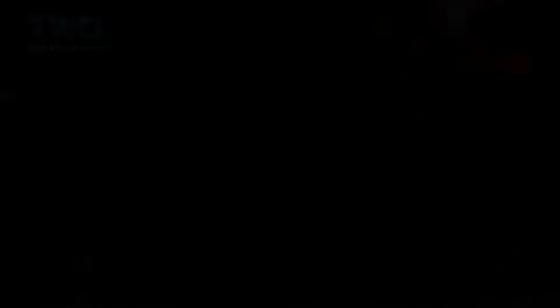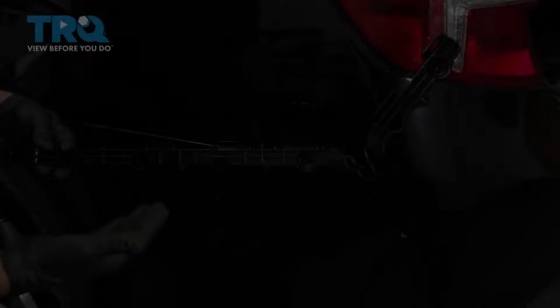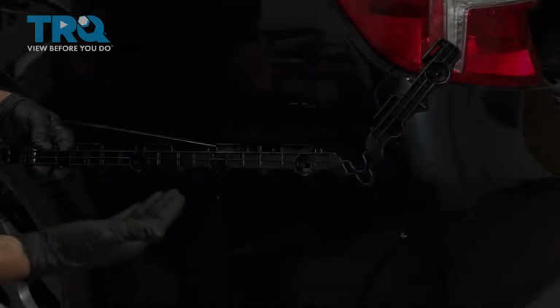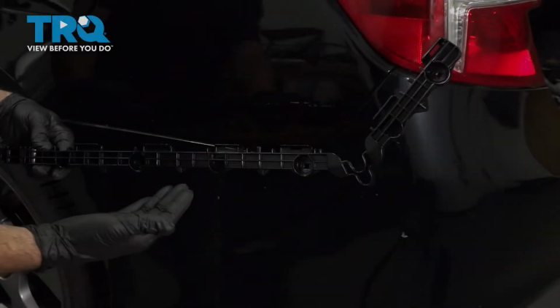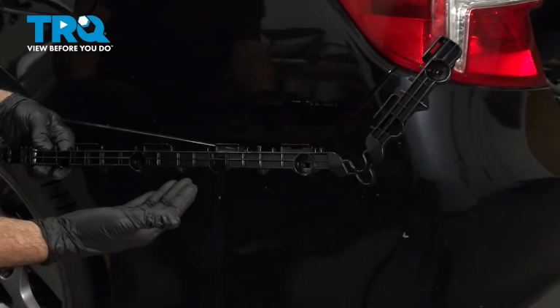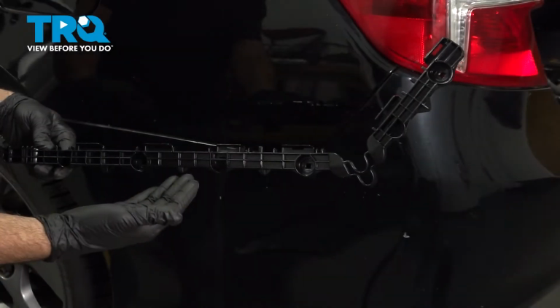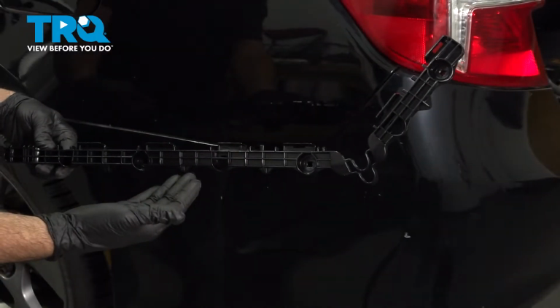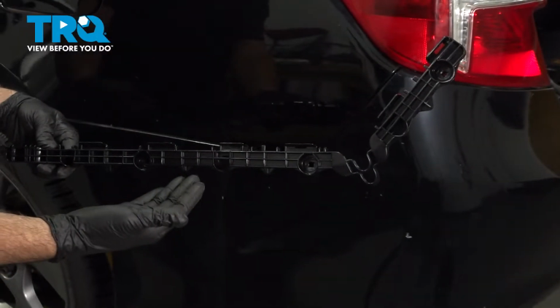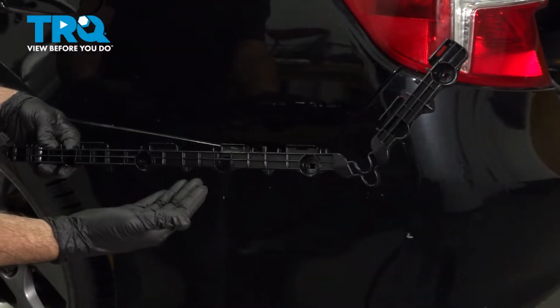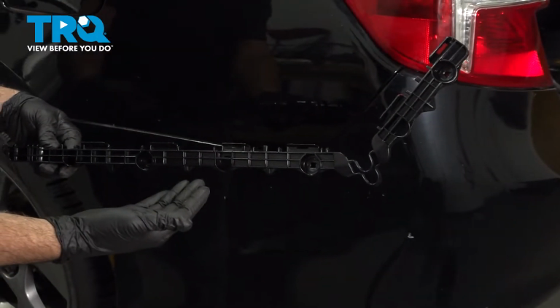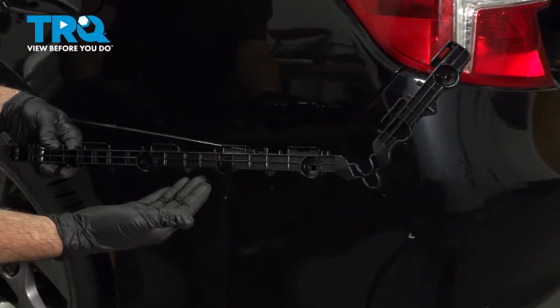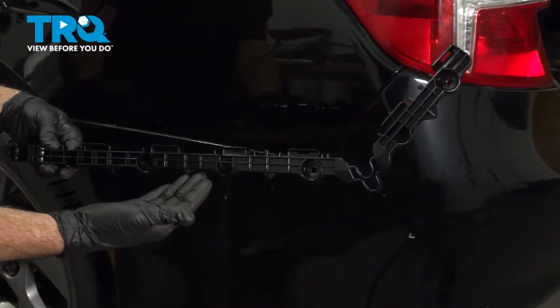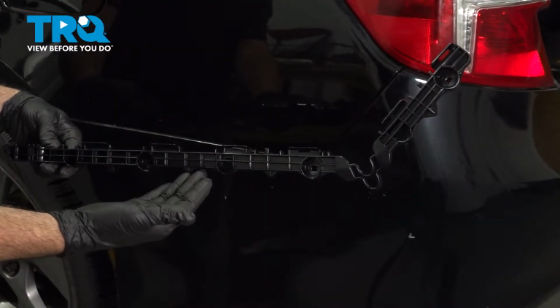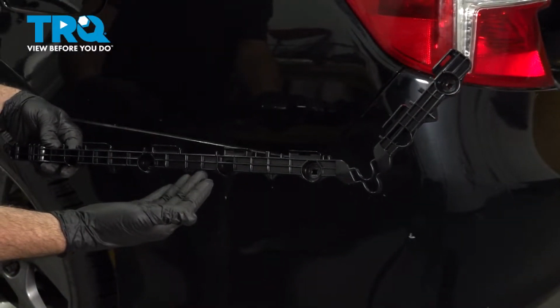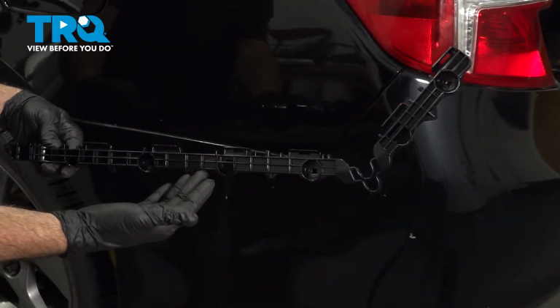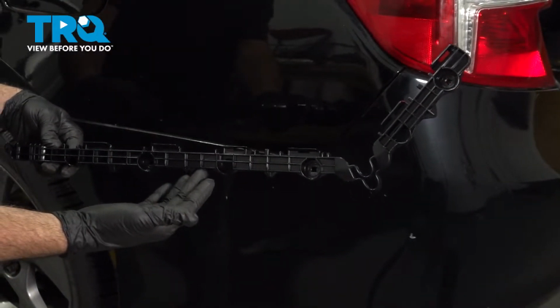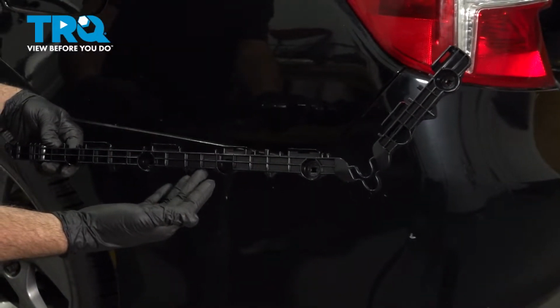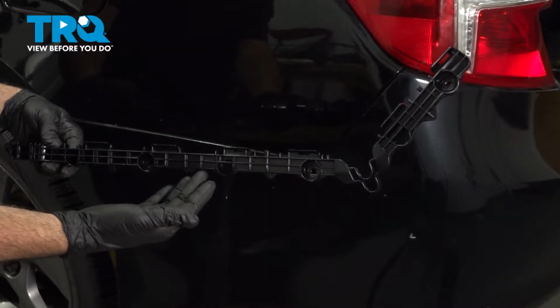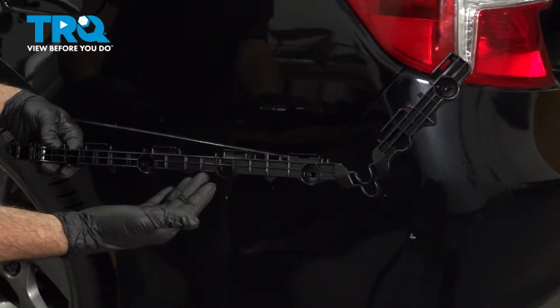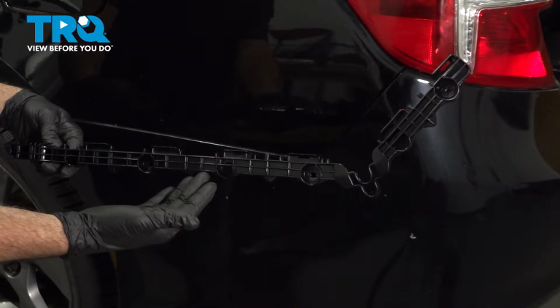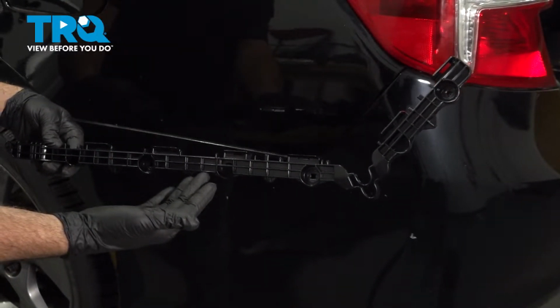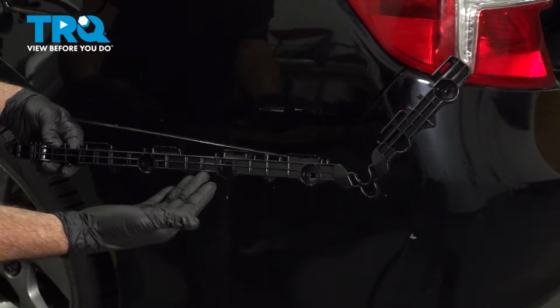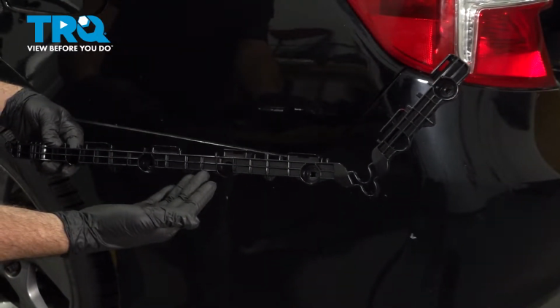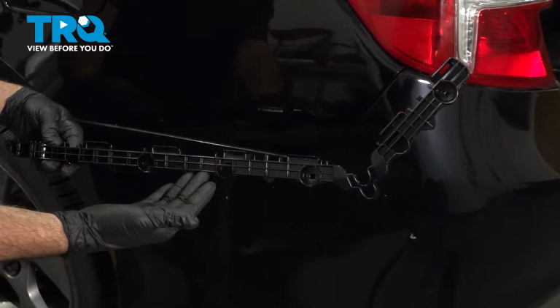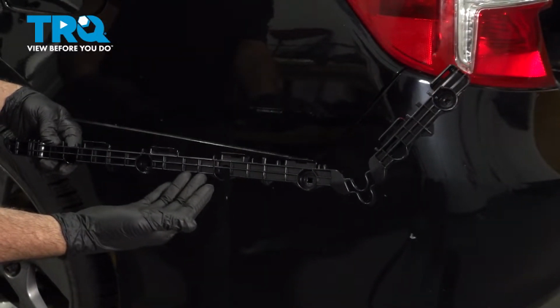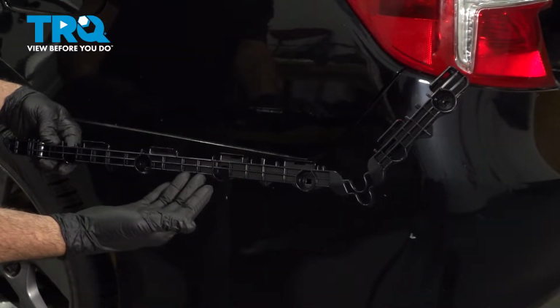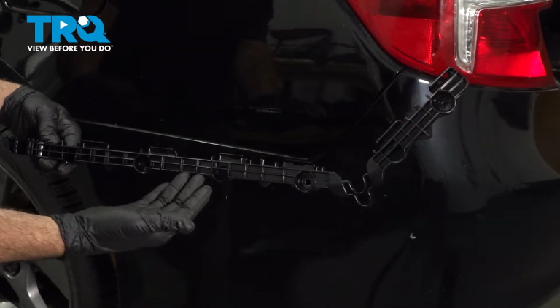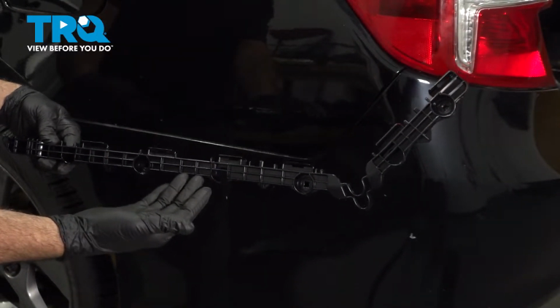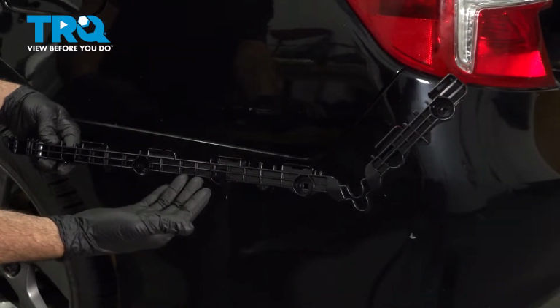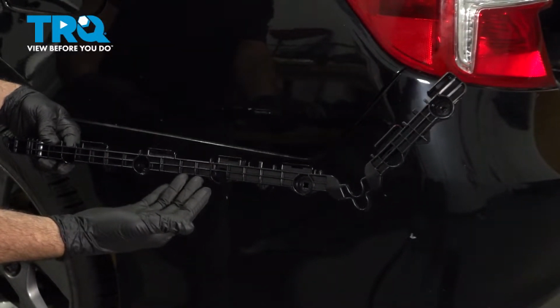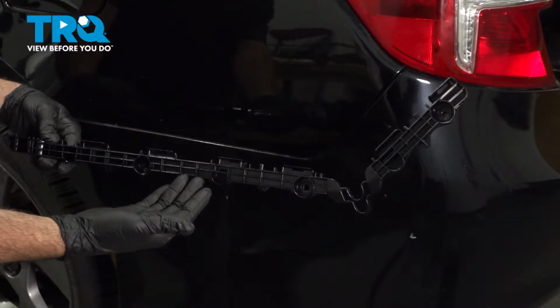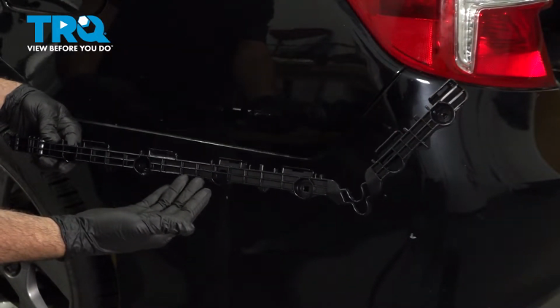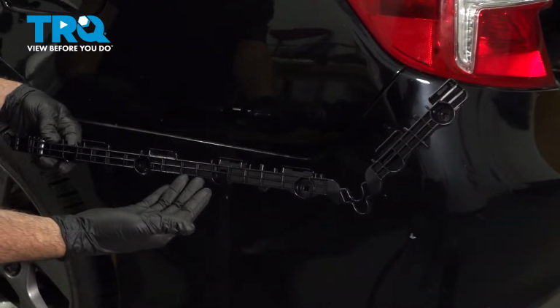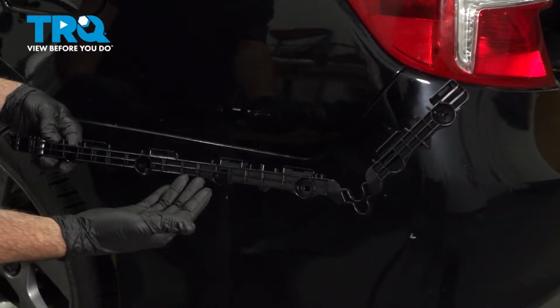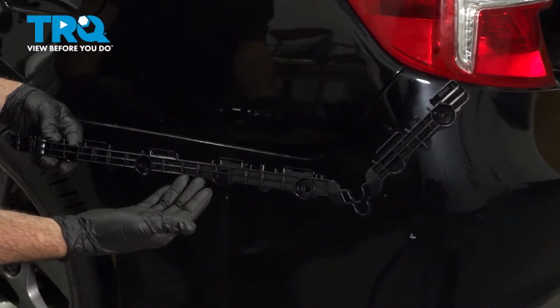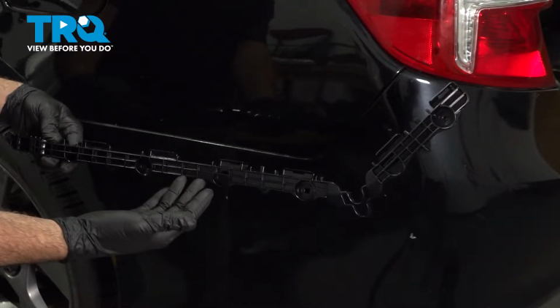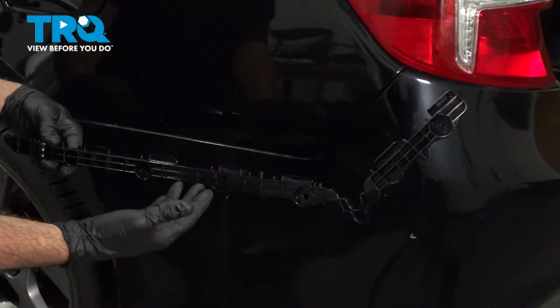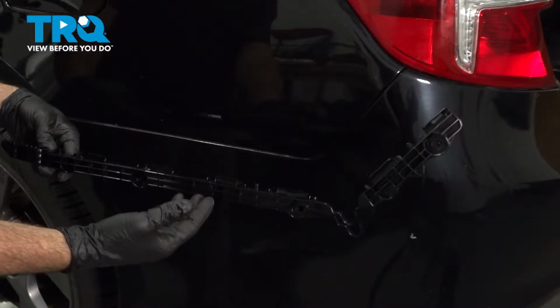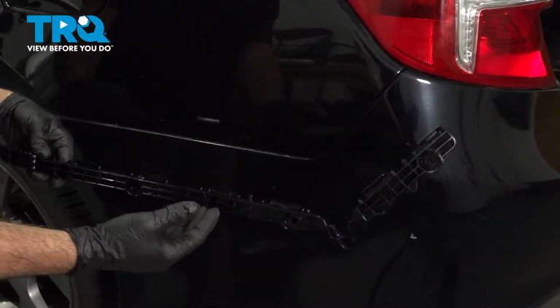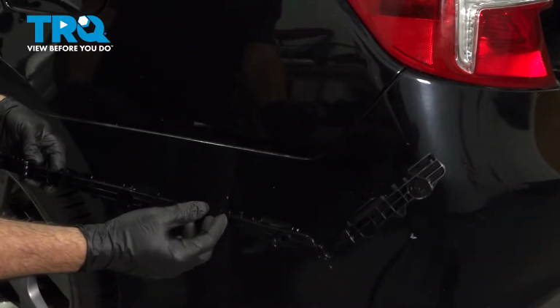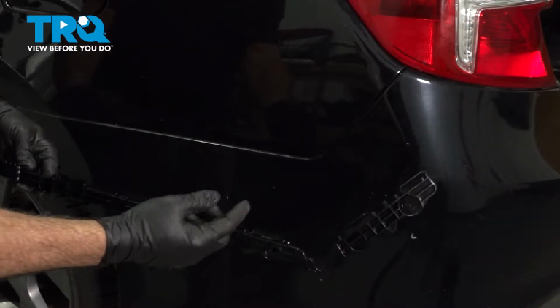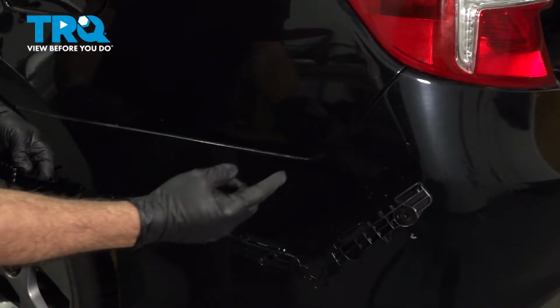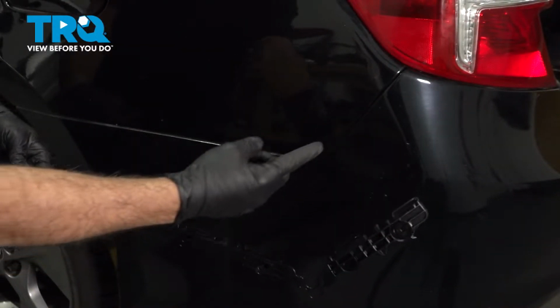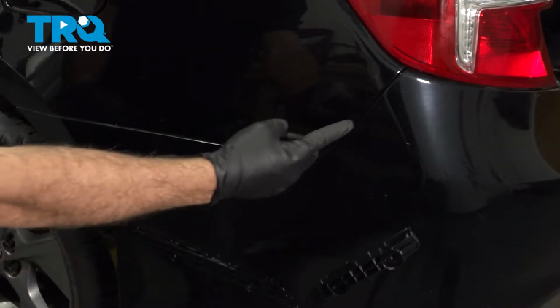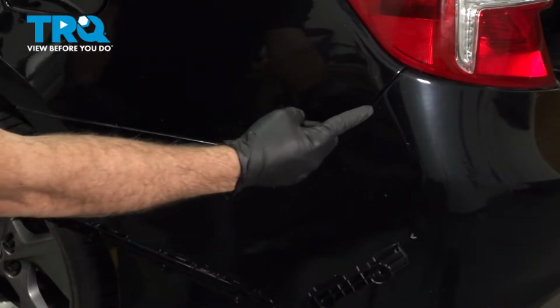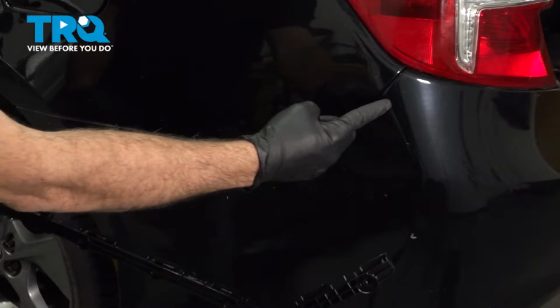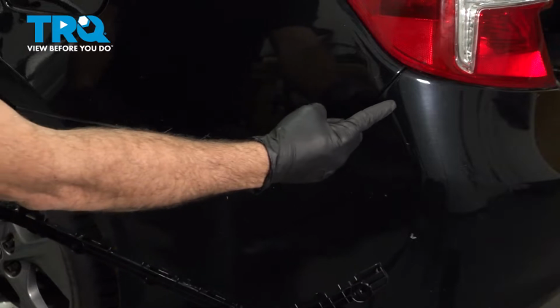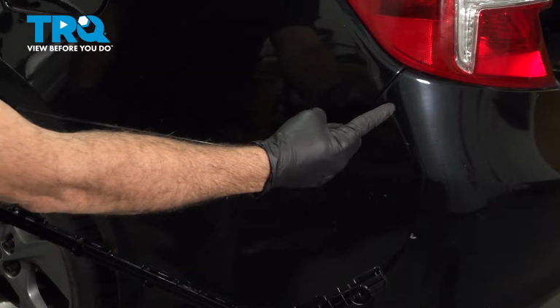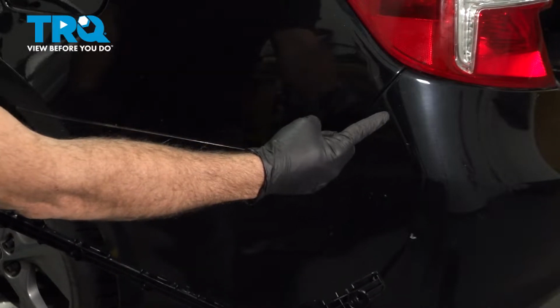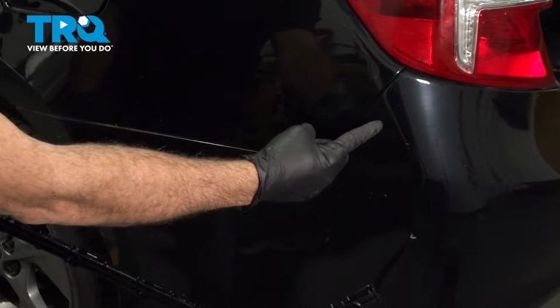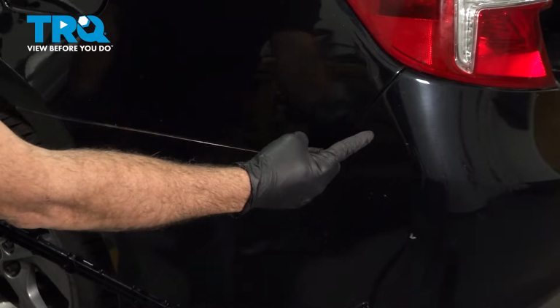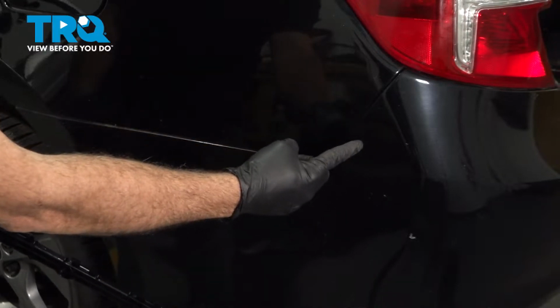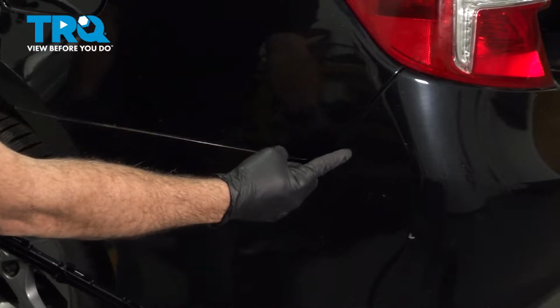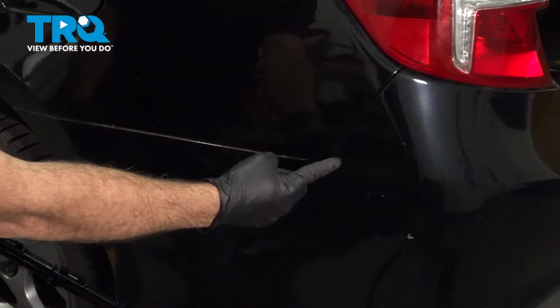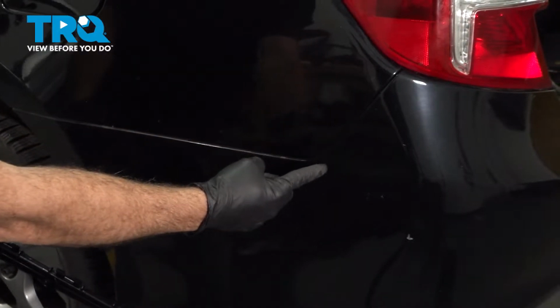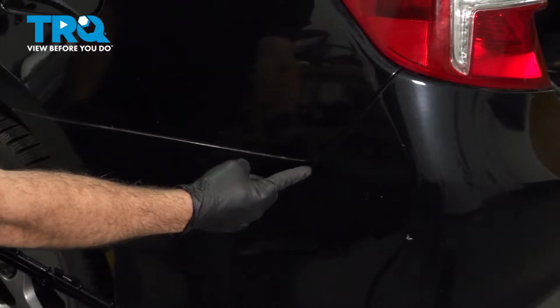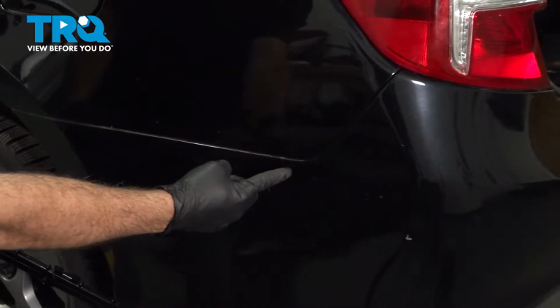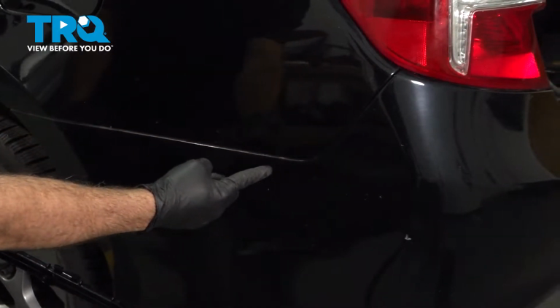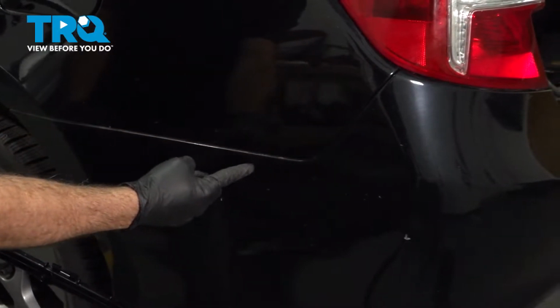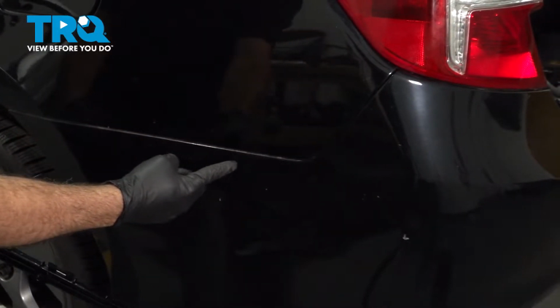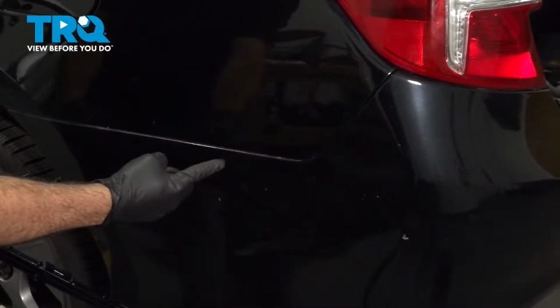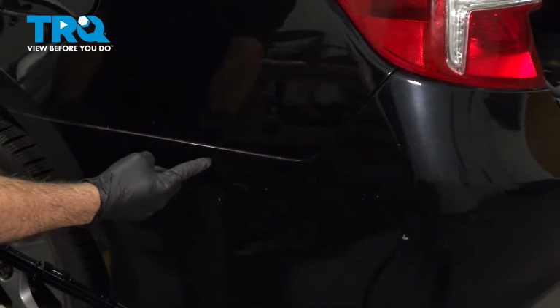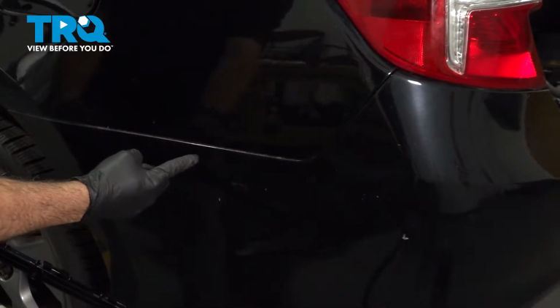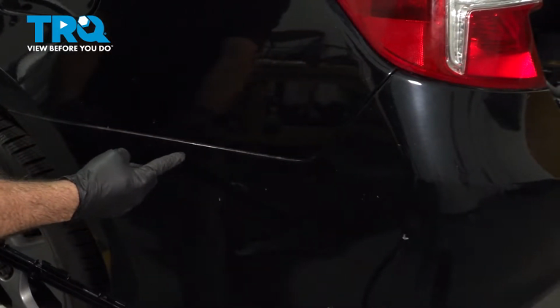We're going to go ahead and replace our driver's side bumper-to-body mounting bracket located right behind our bumper underneath here.